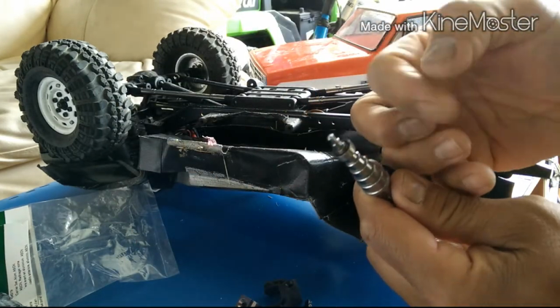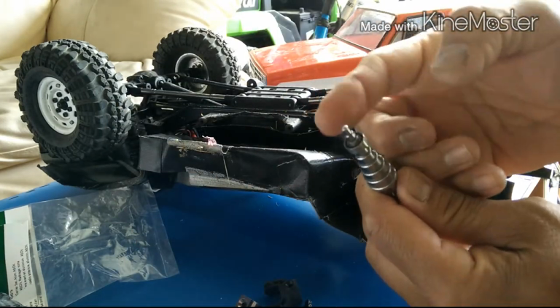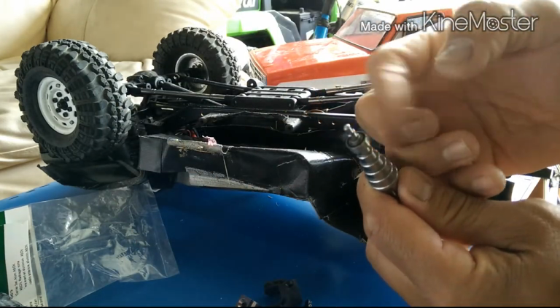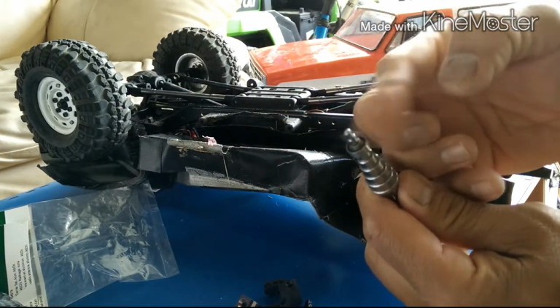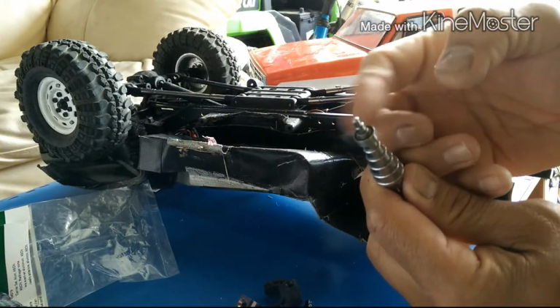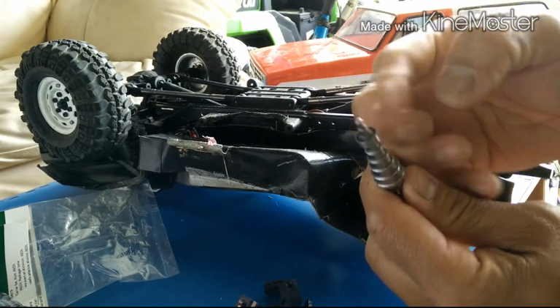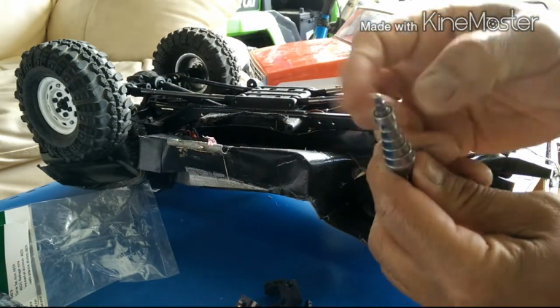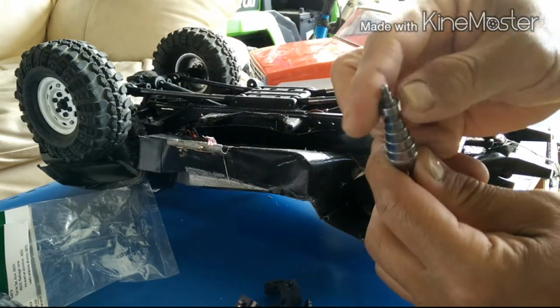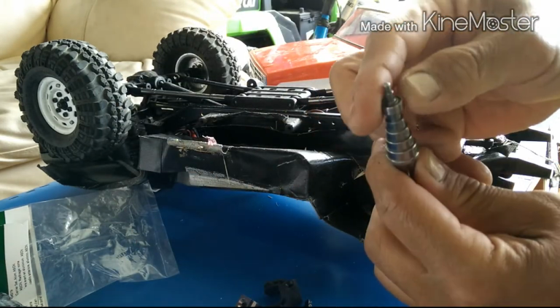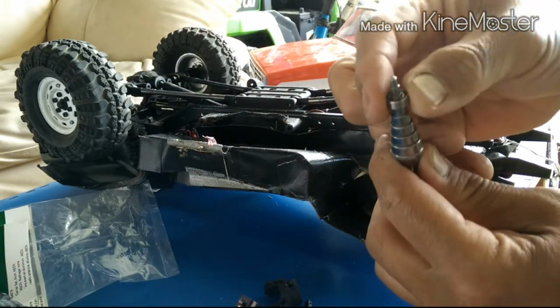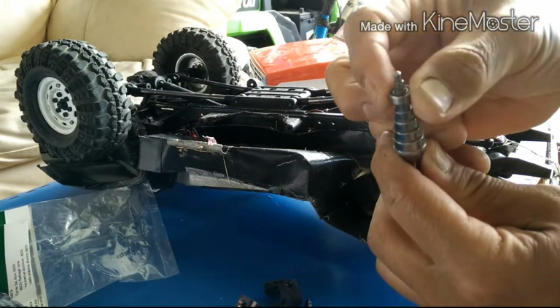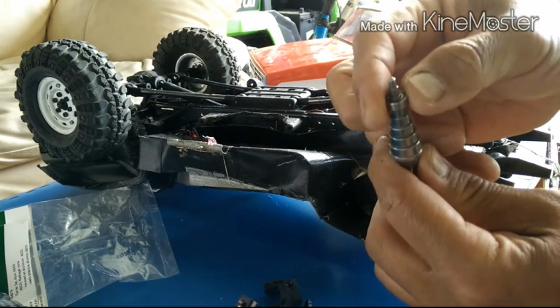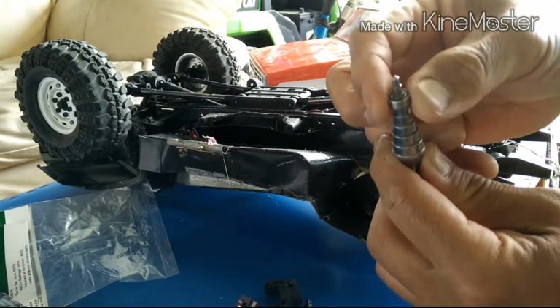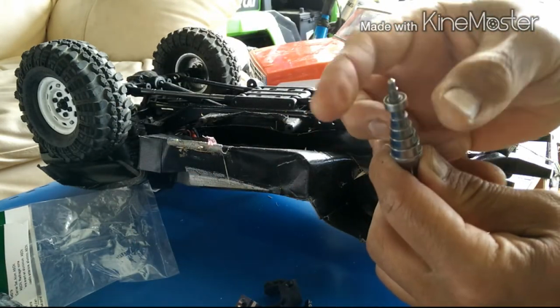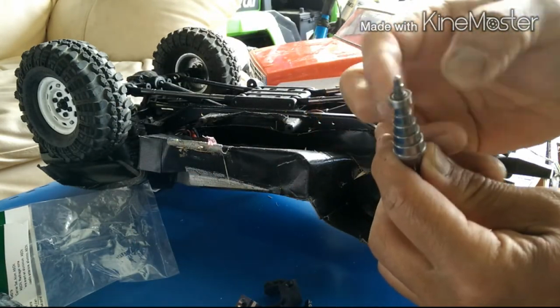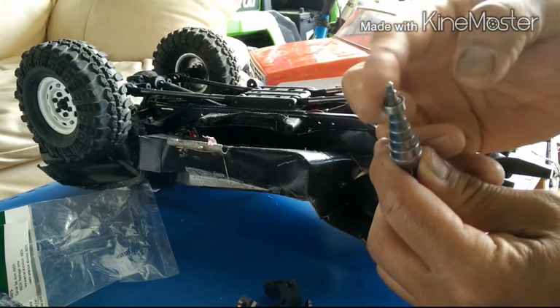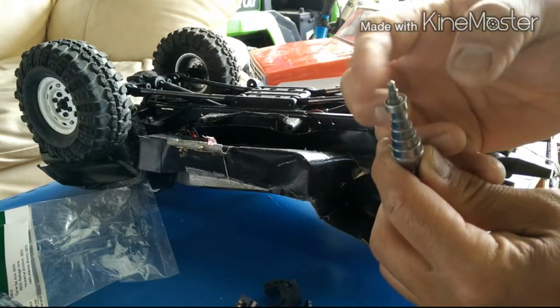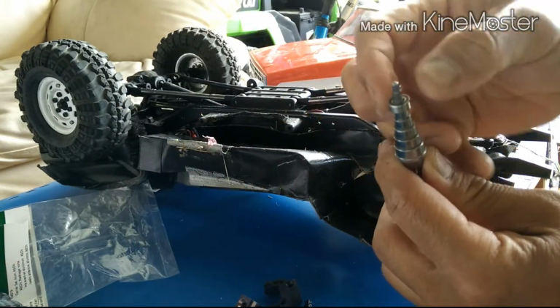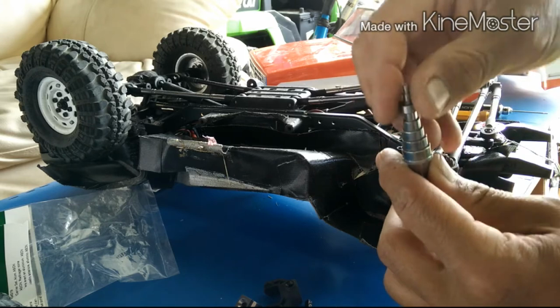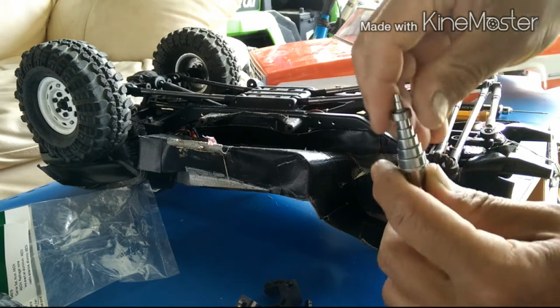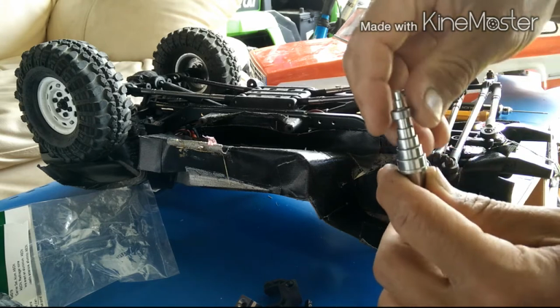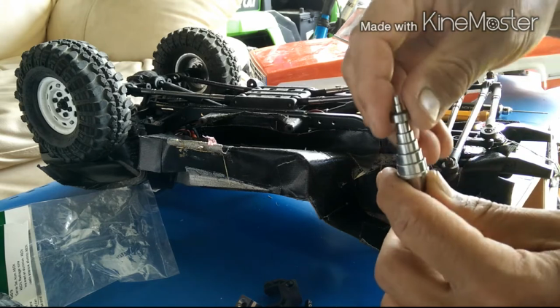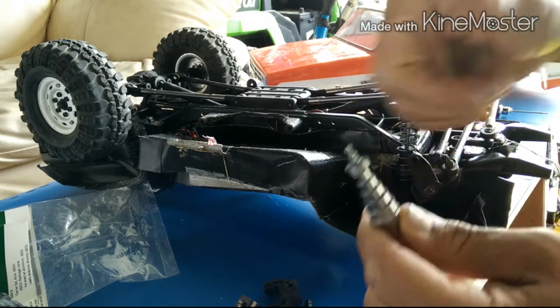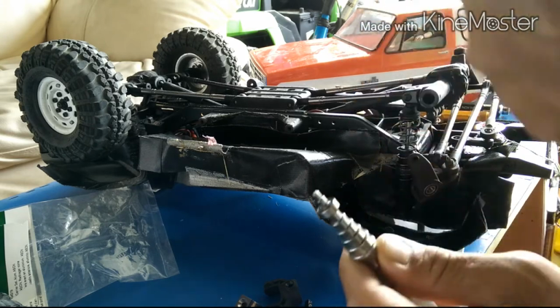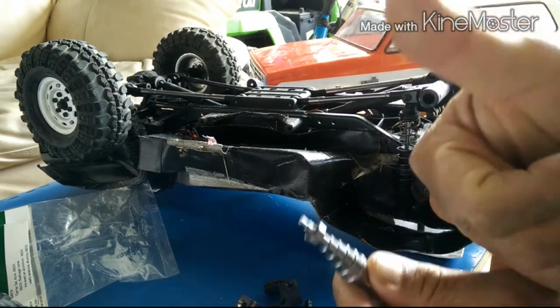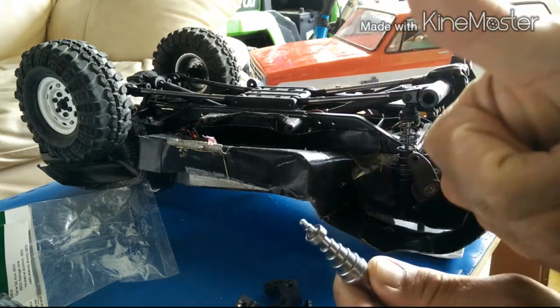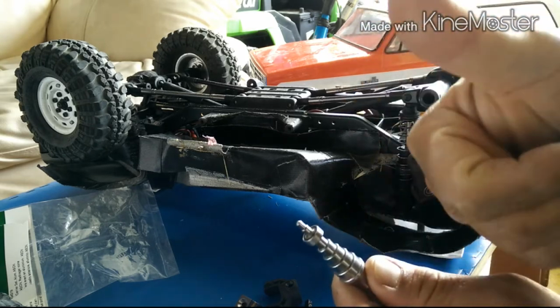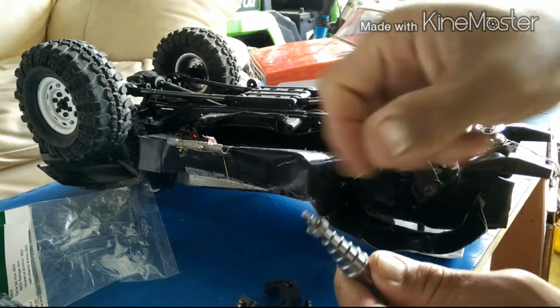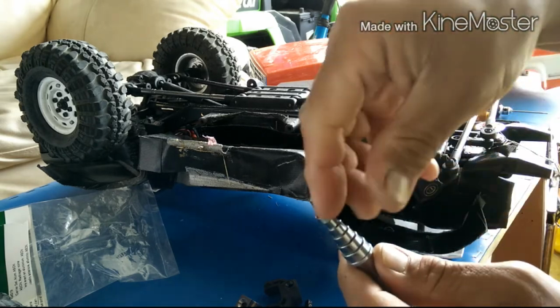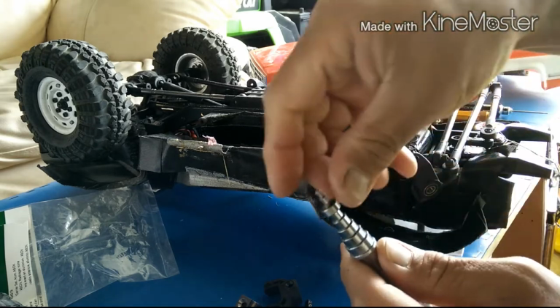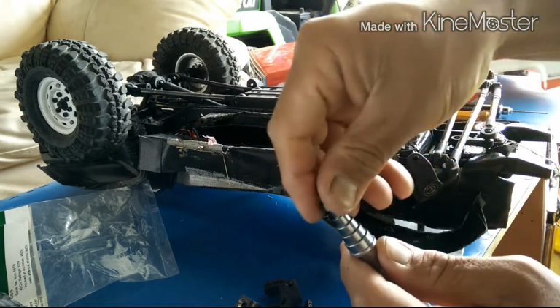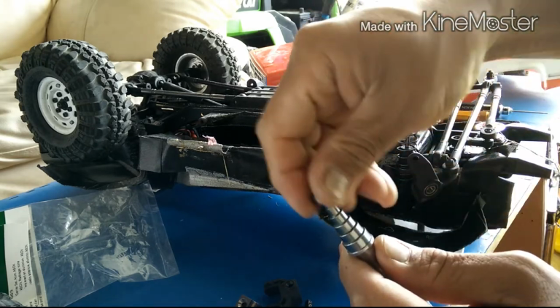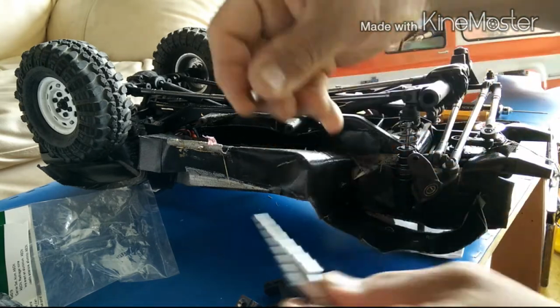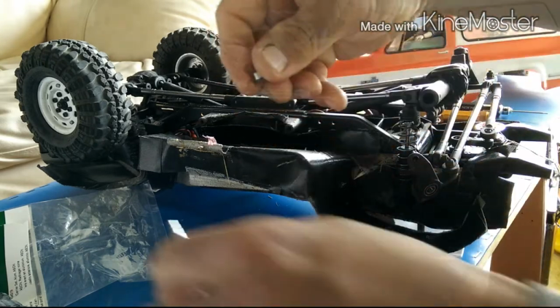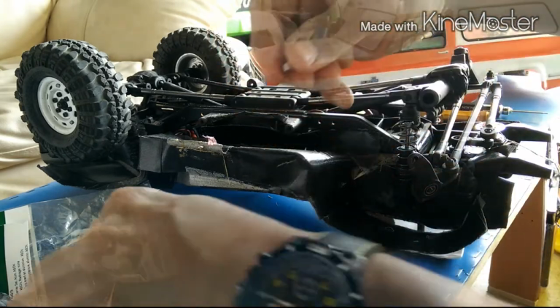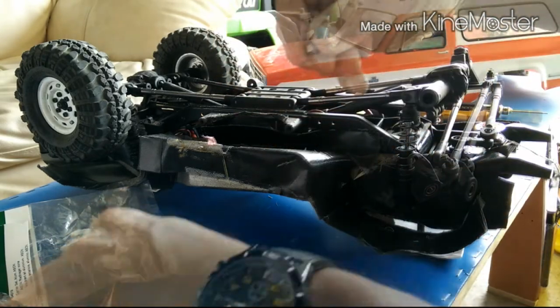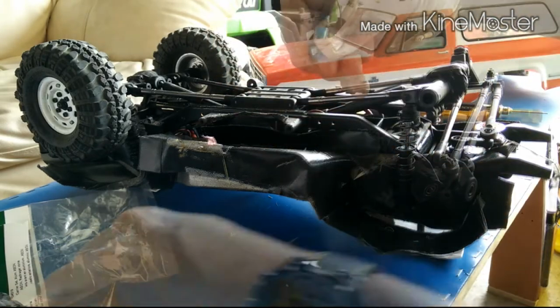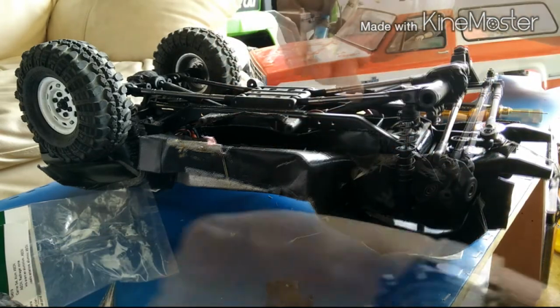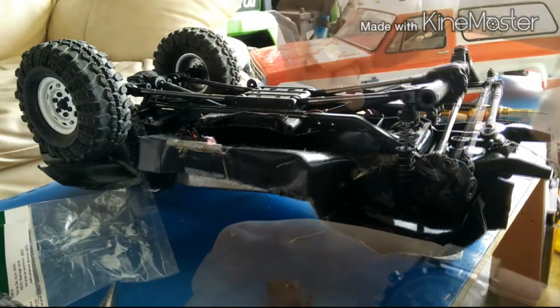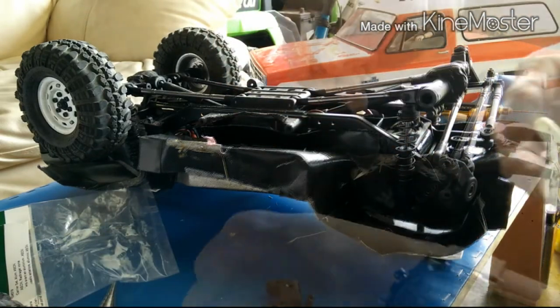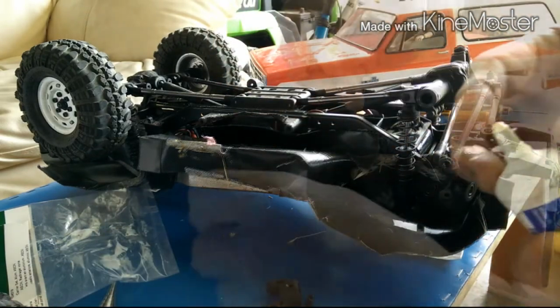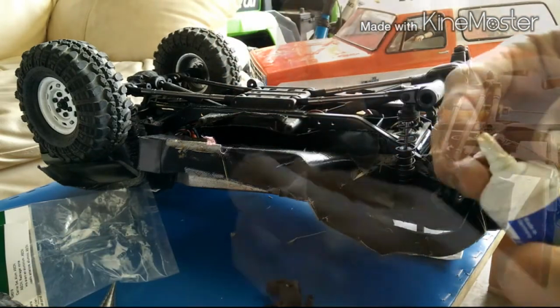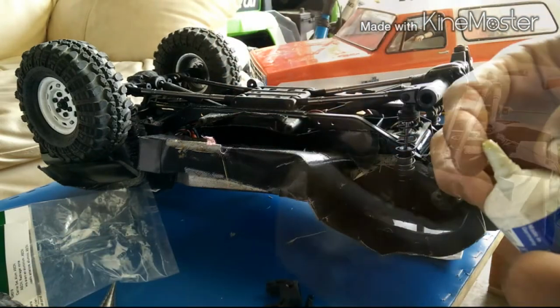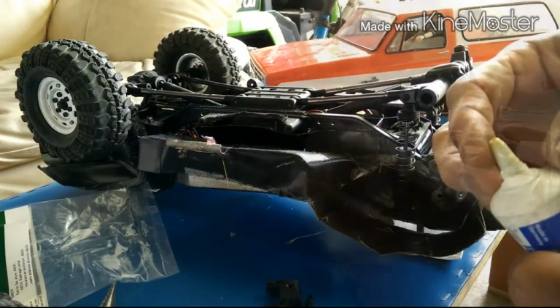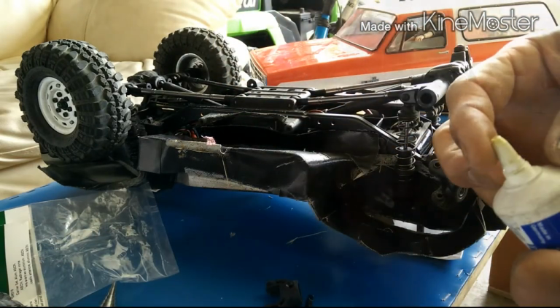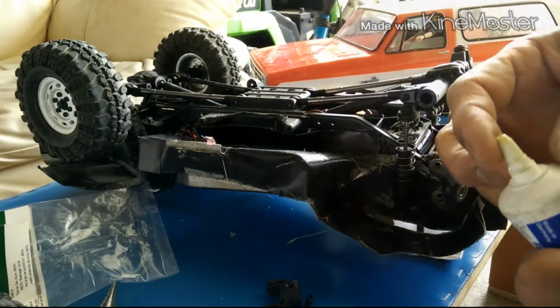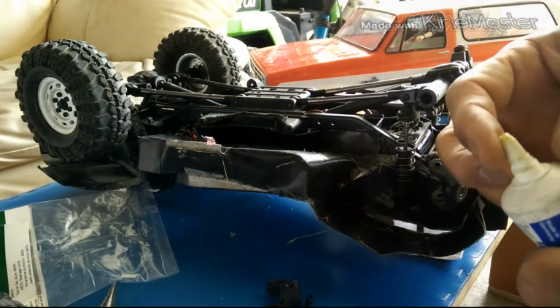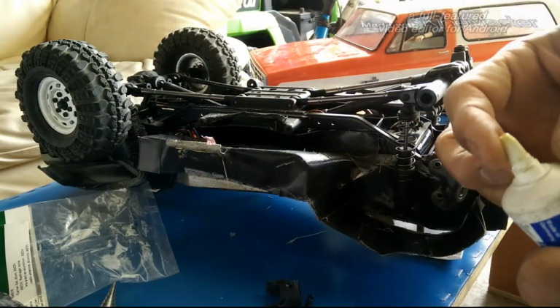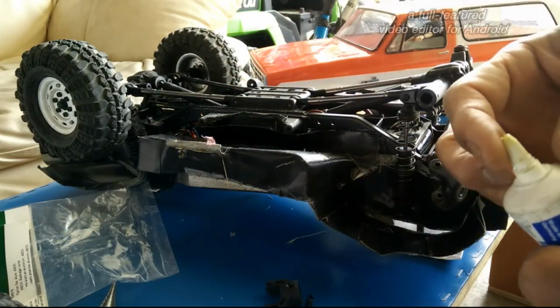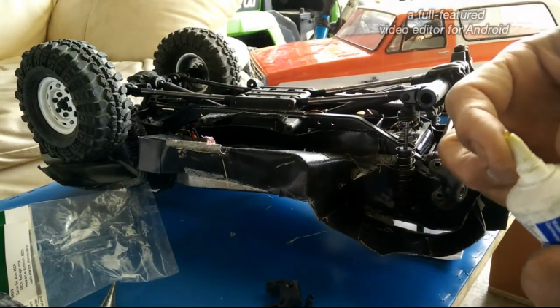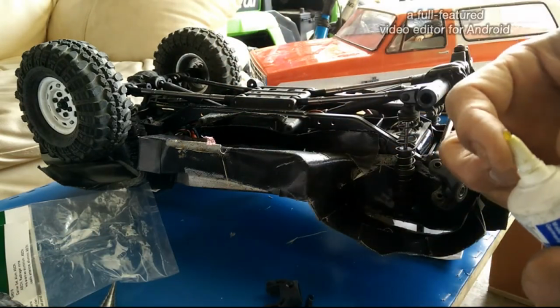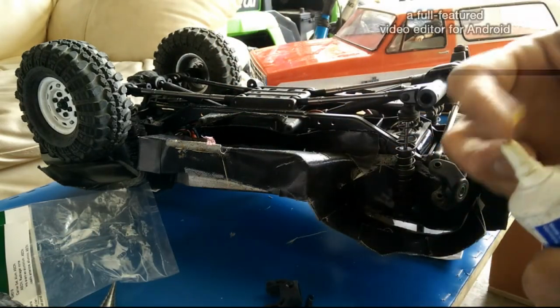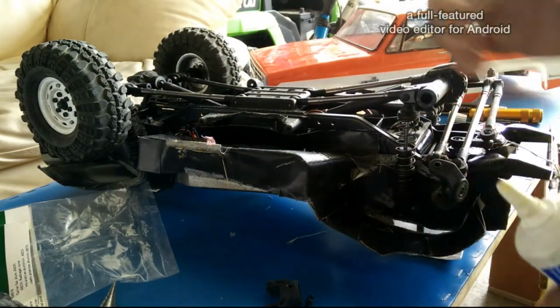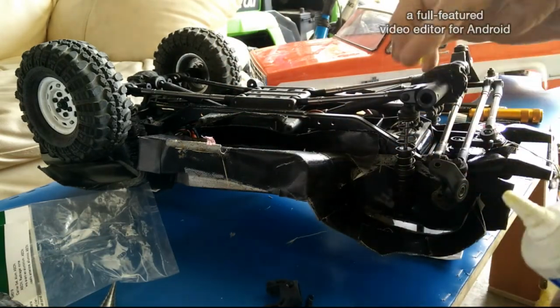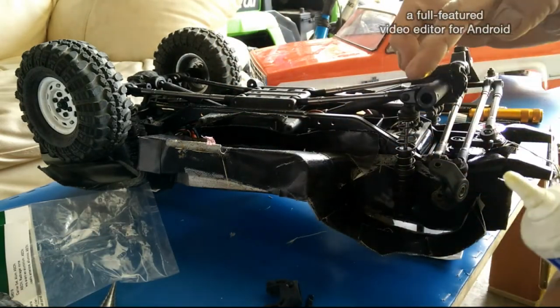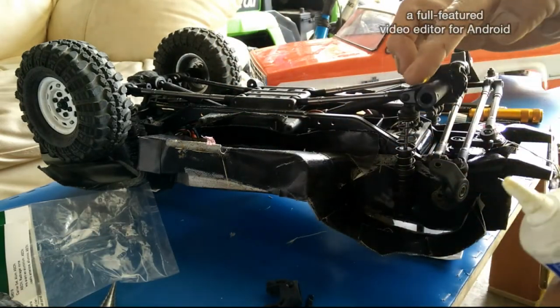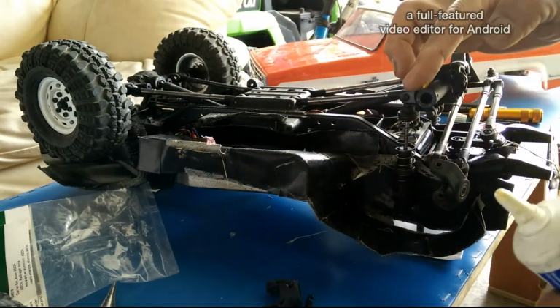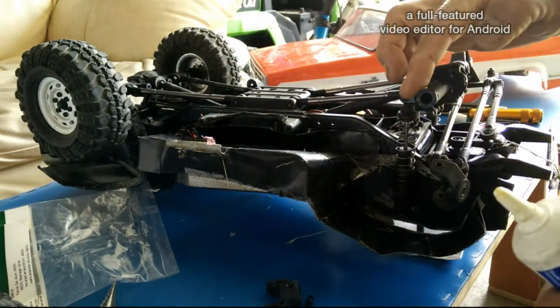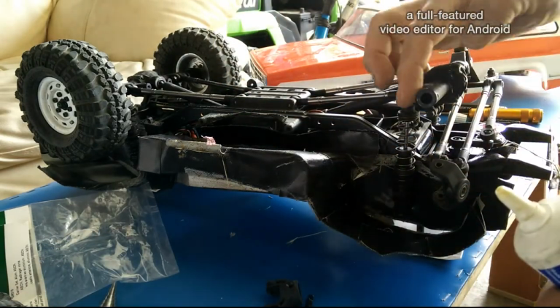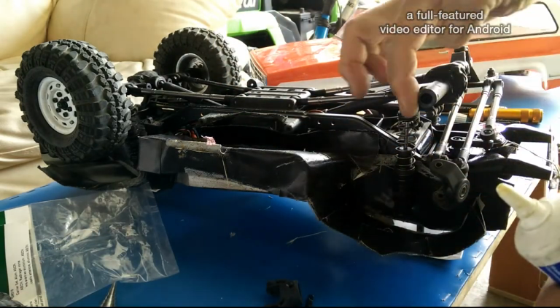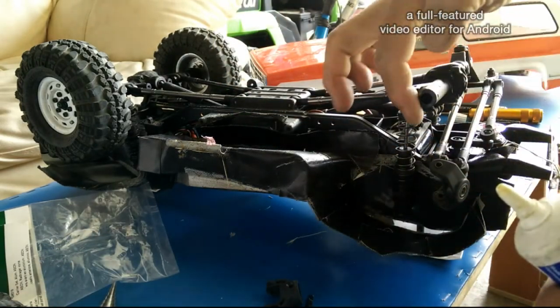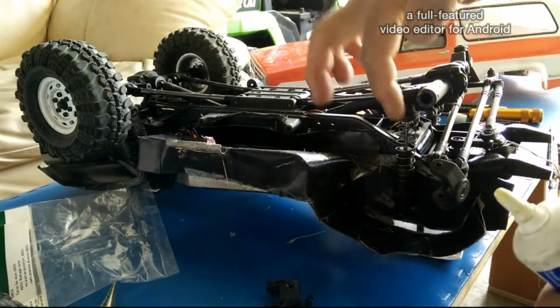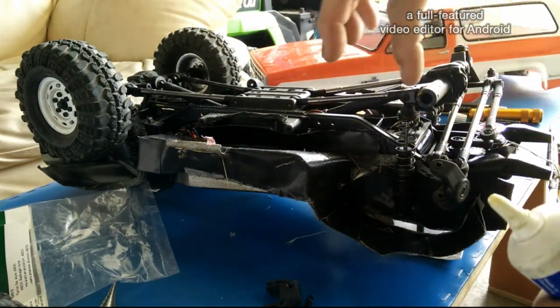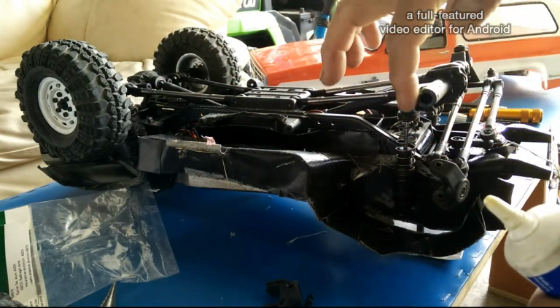If you feel any grit, then you need to clean or replace the bearings. Maybe put some more oil in there.